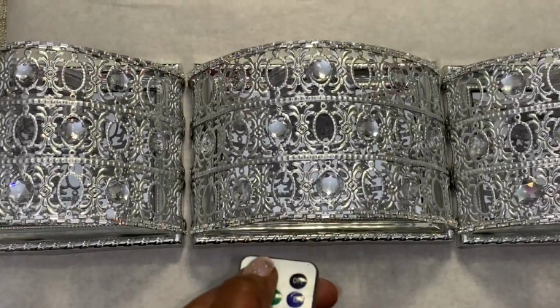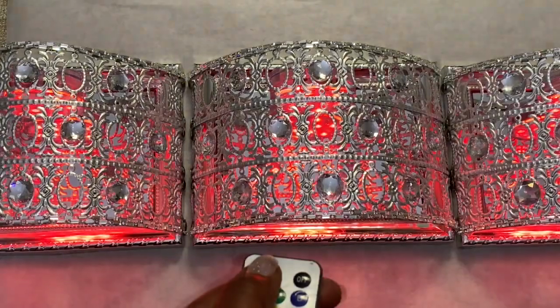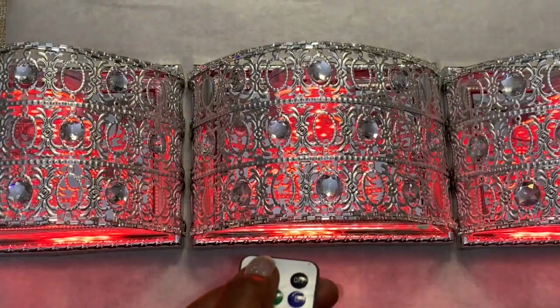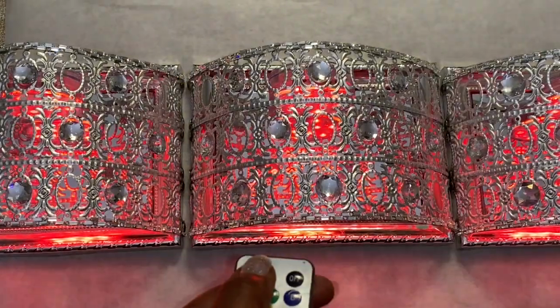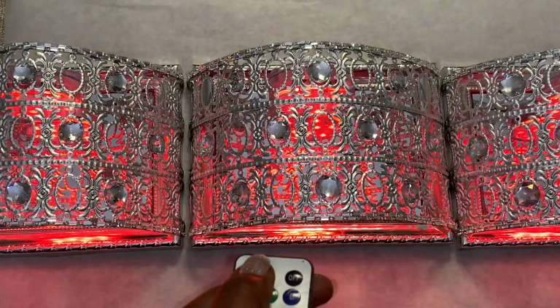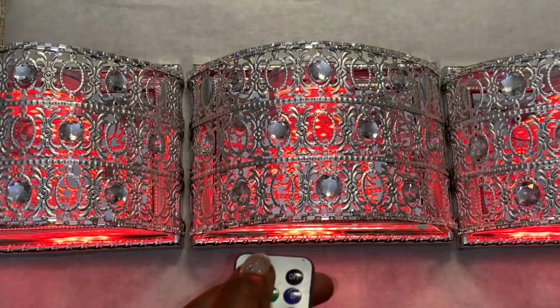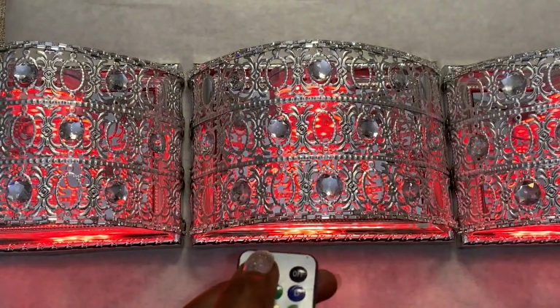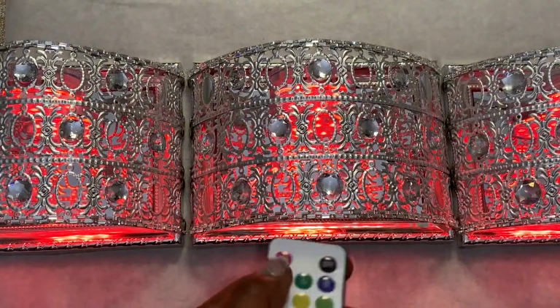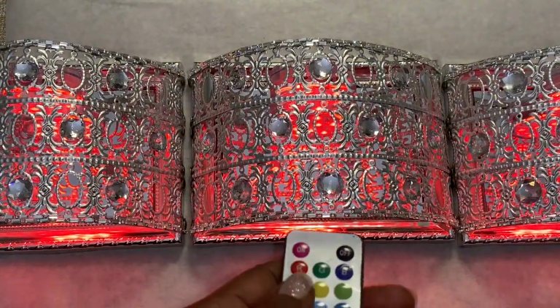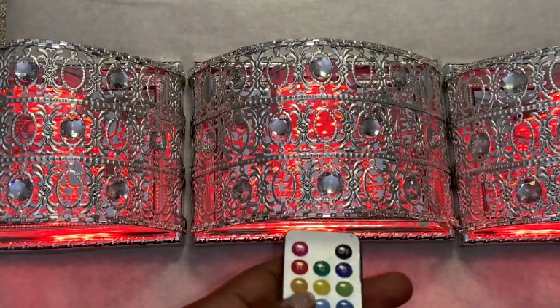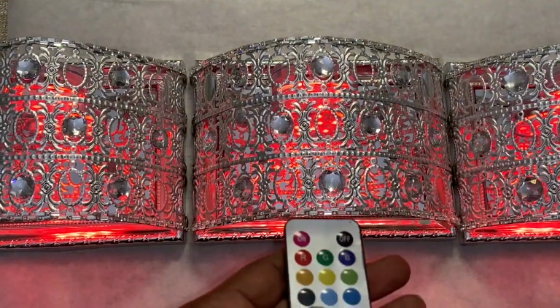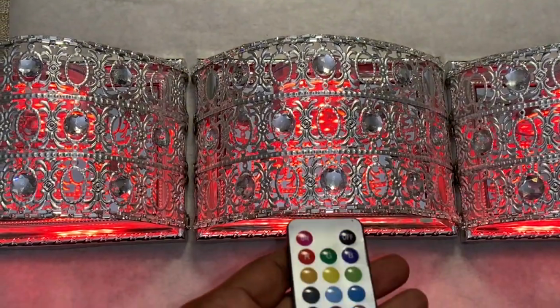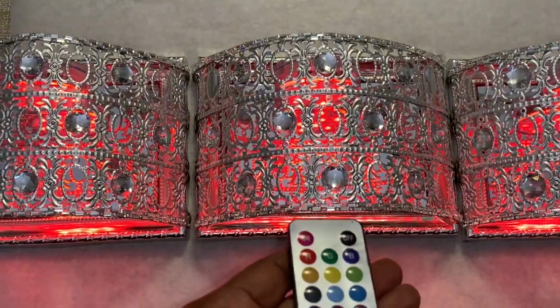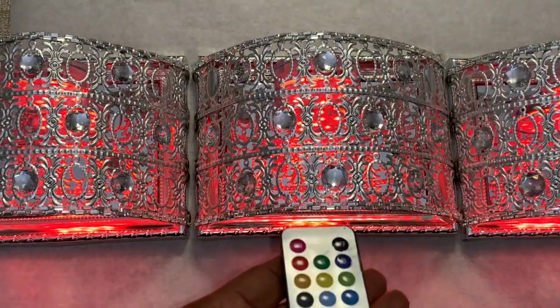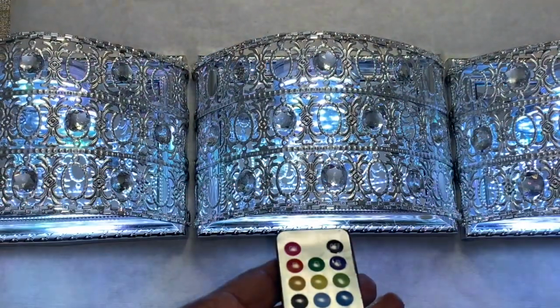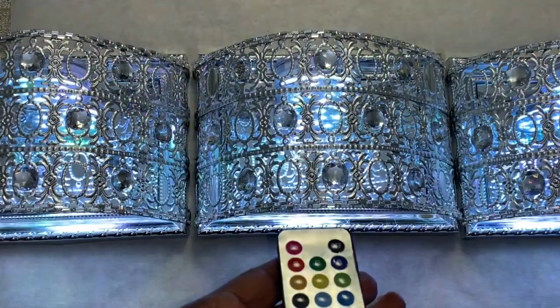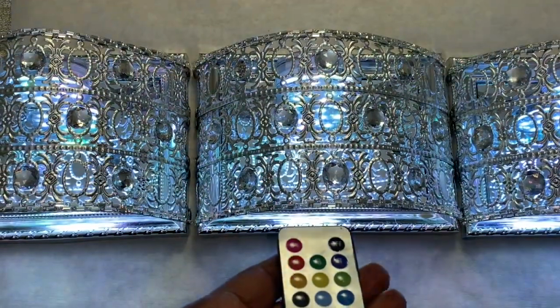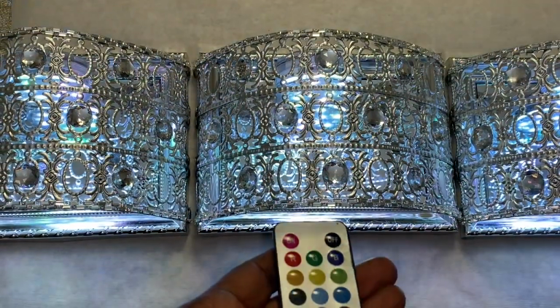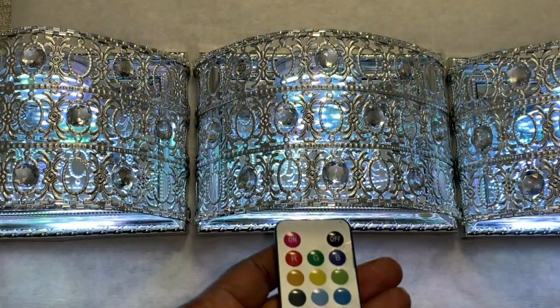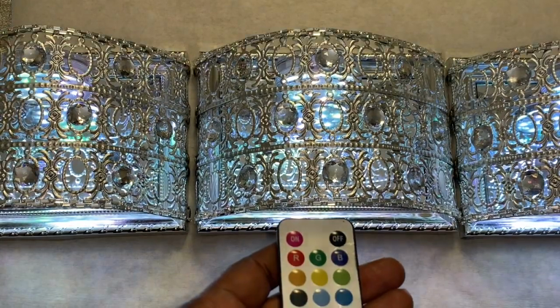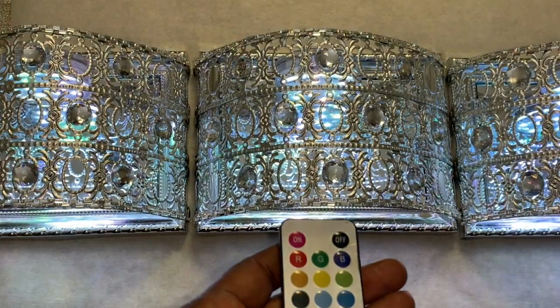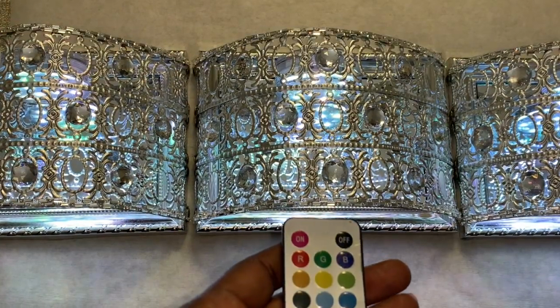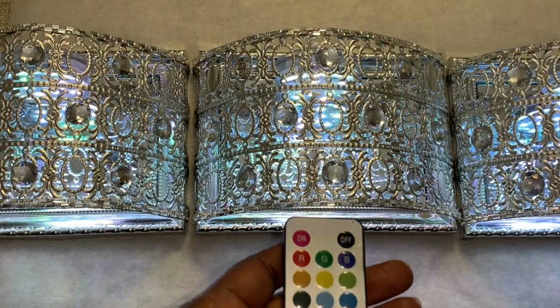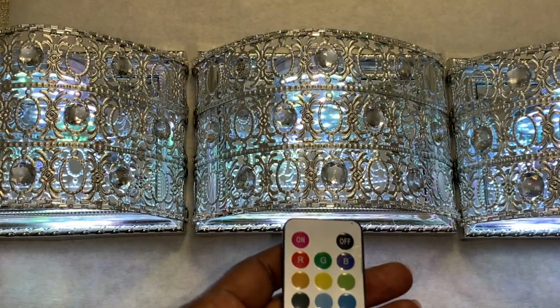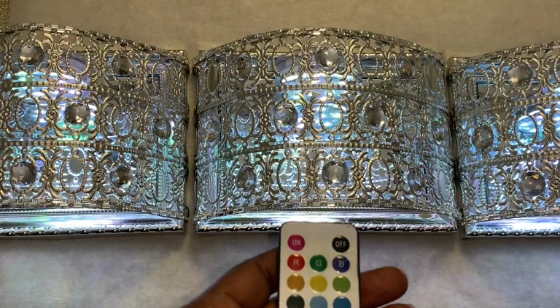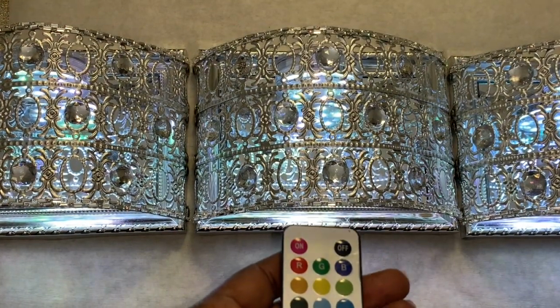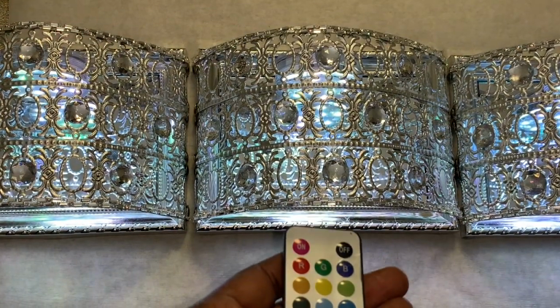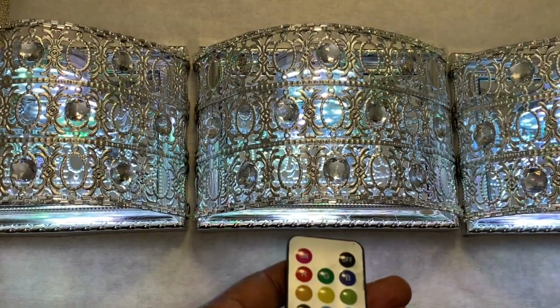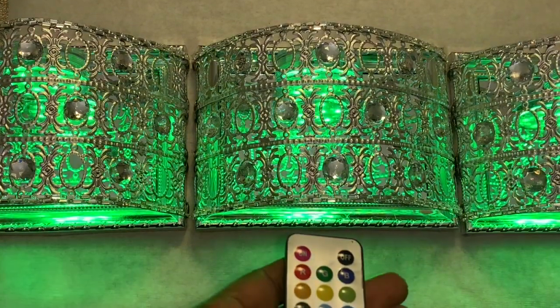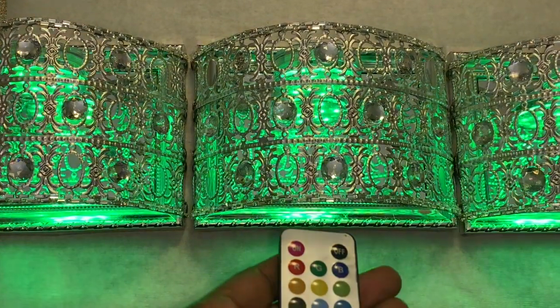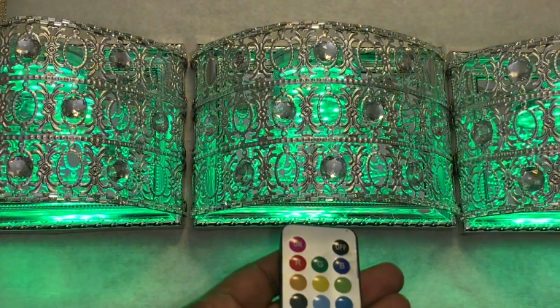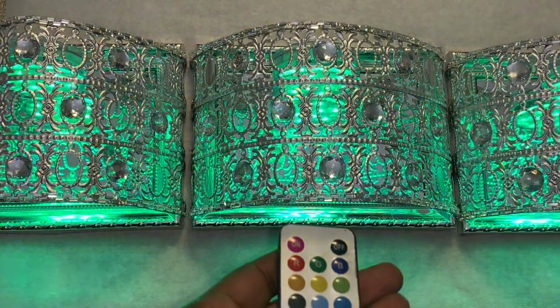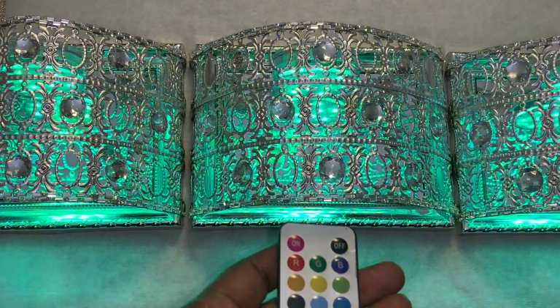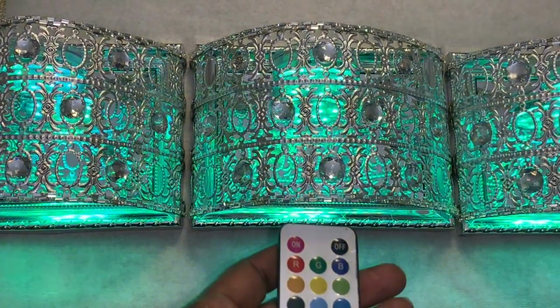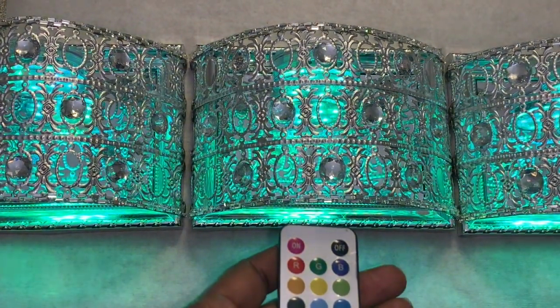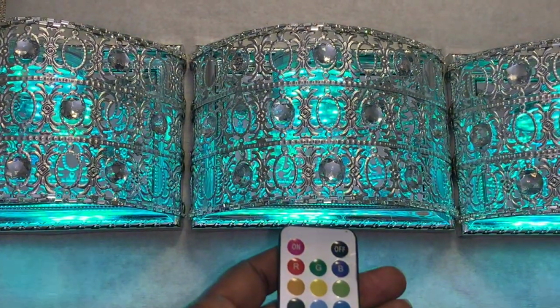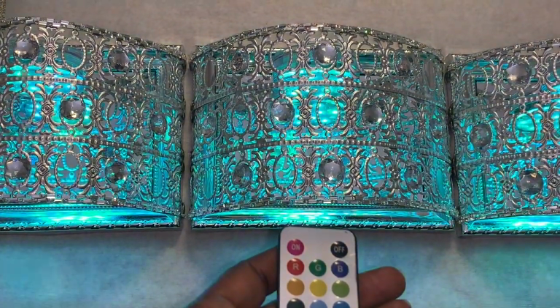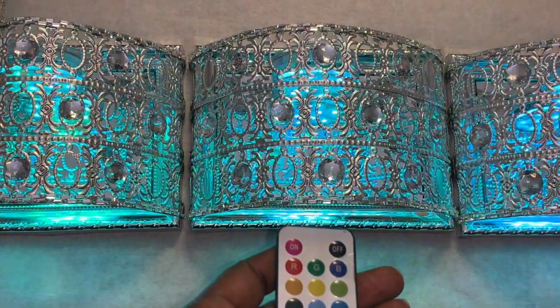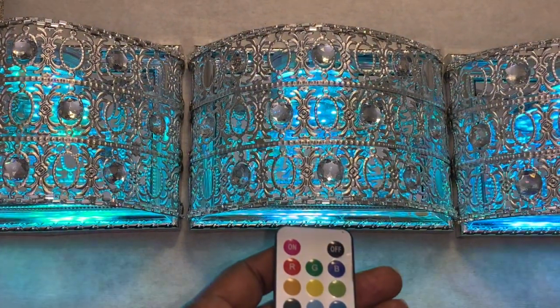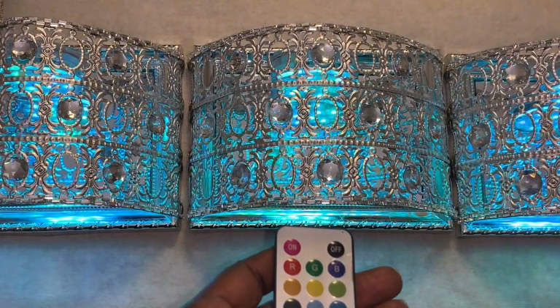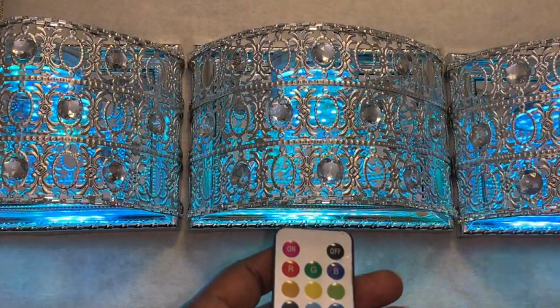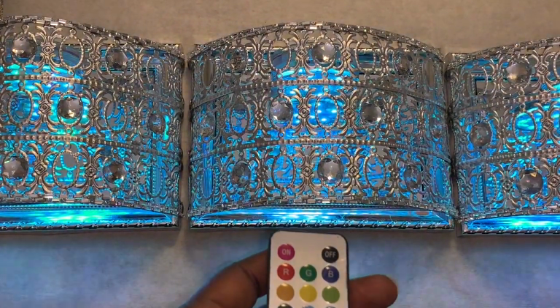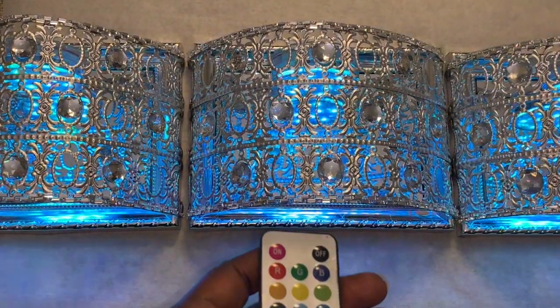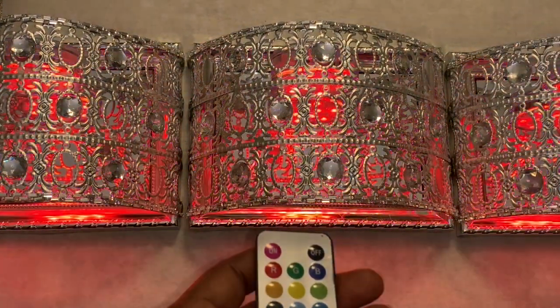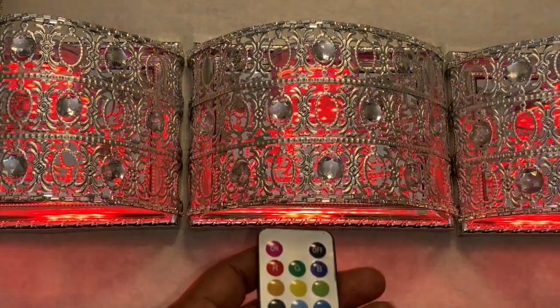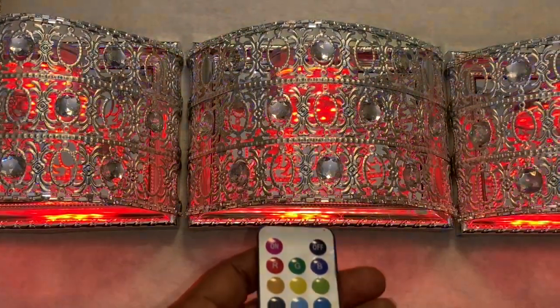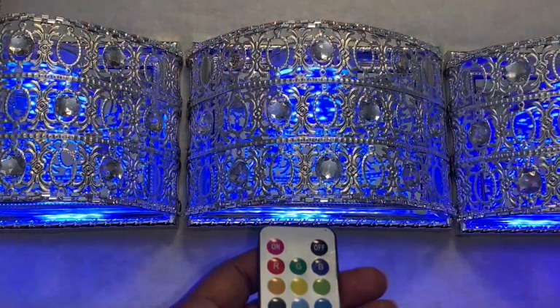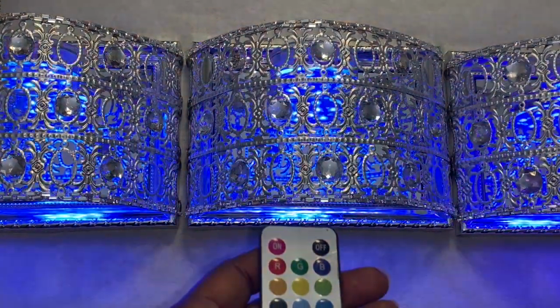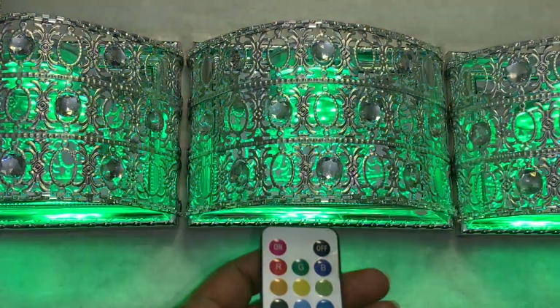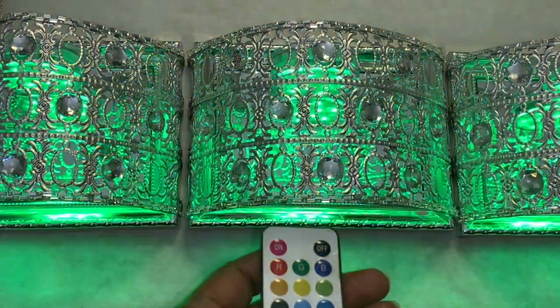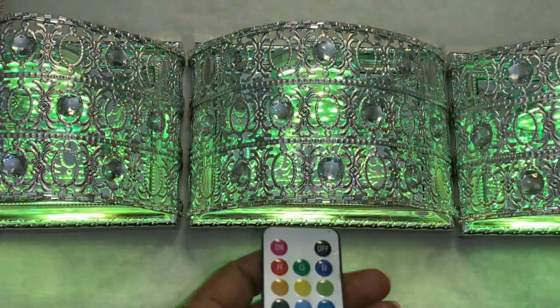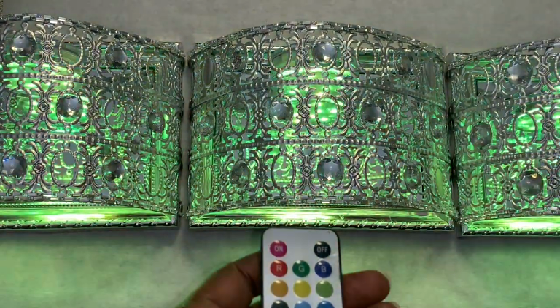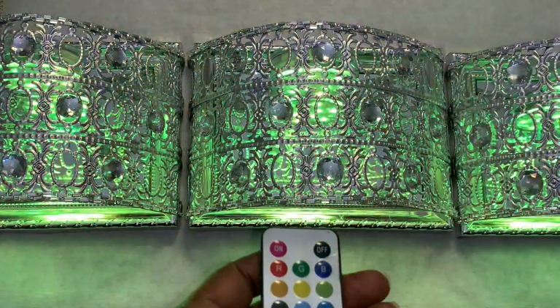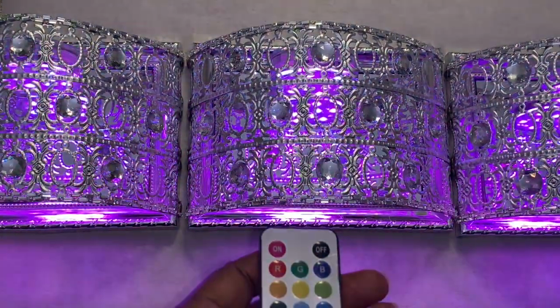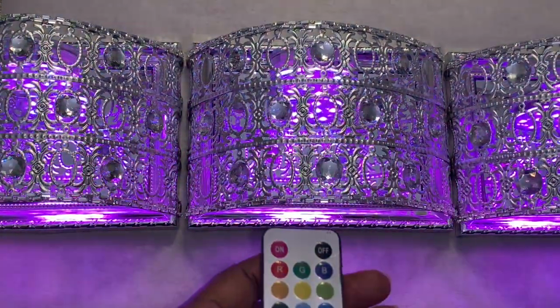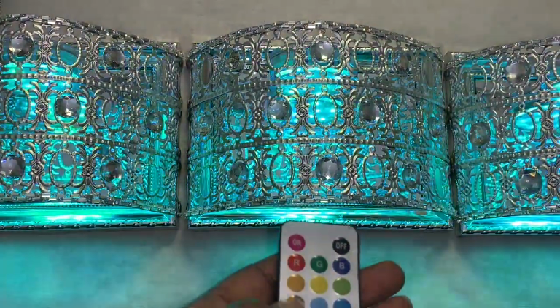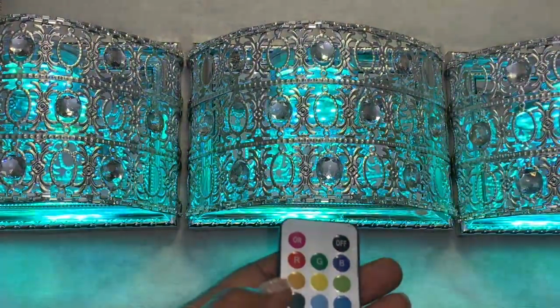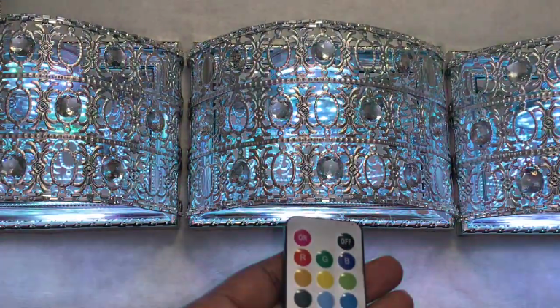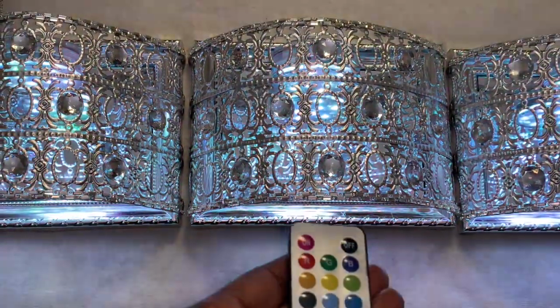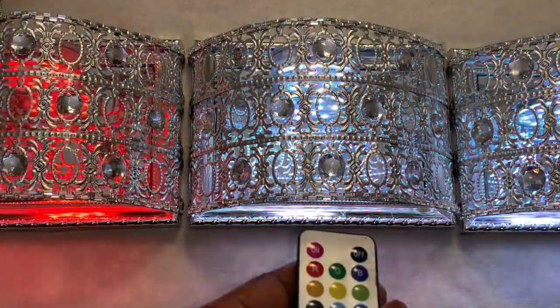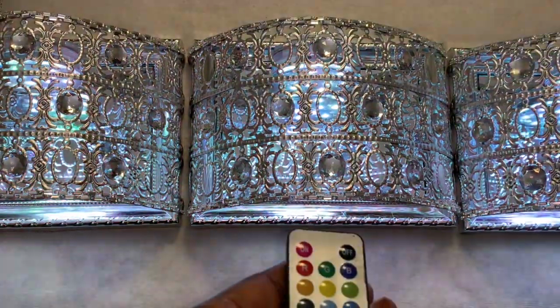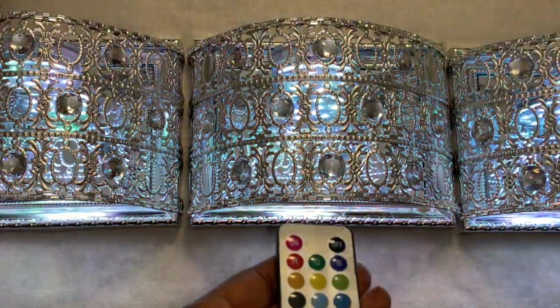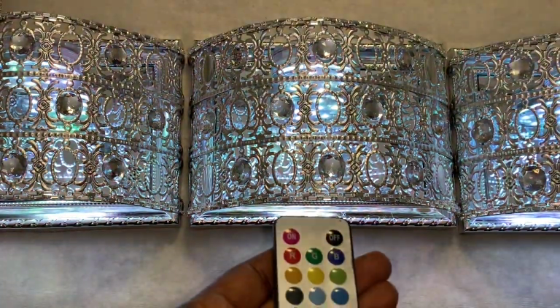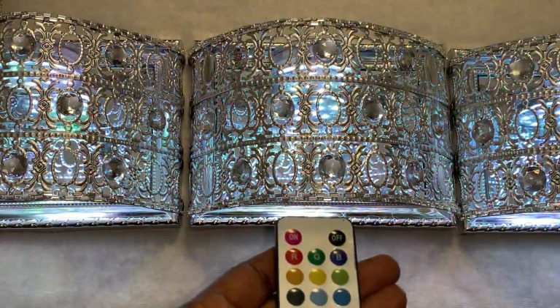Each of the lights comes with its own remote, but all of the lights can also be controlled with the same remote as well.